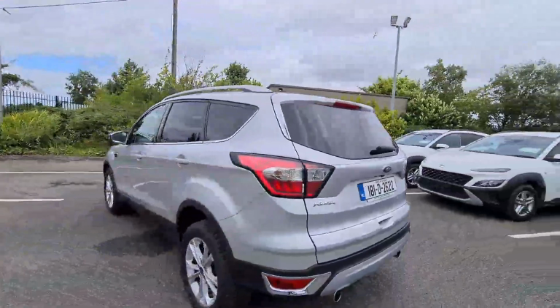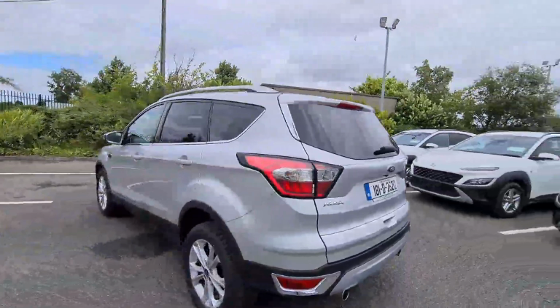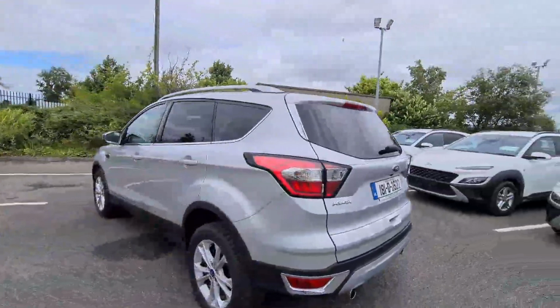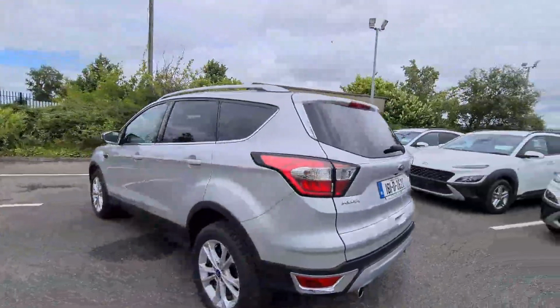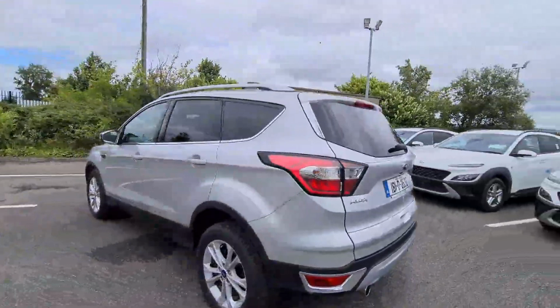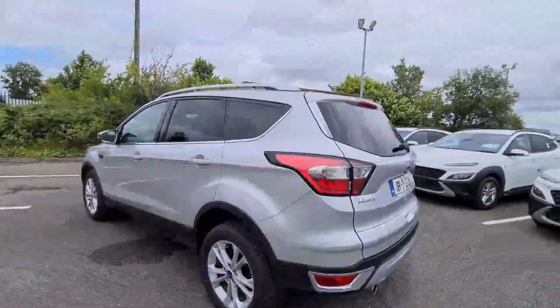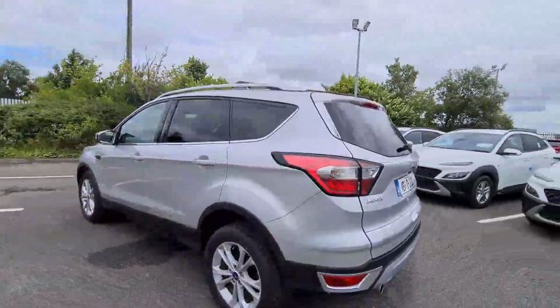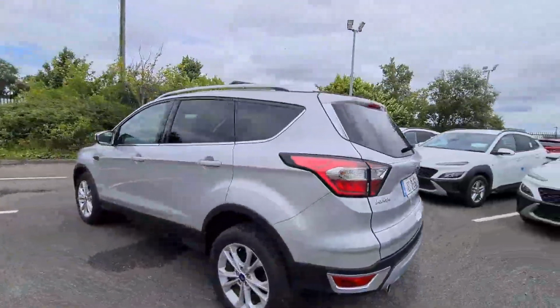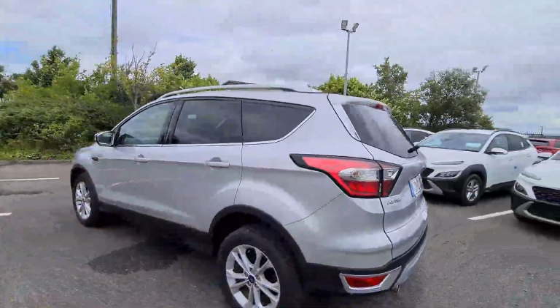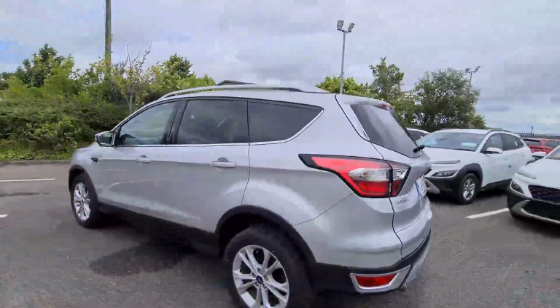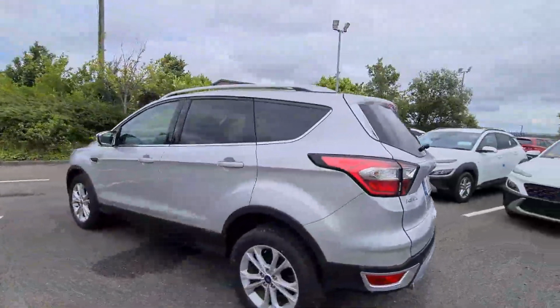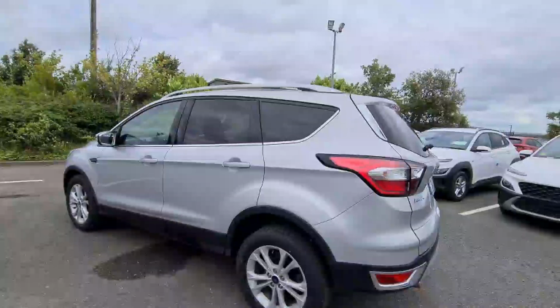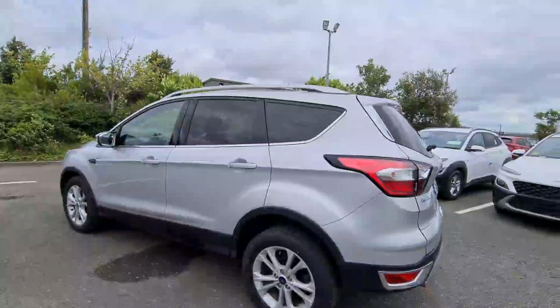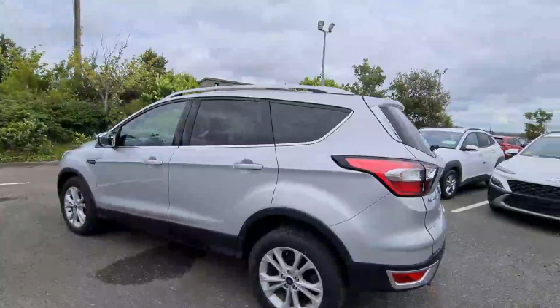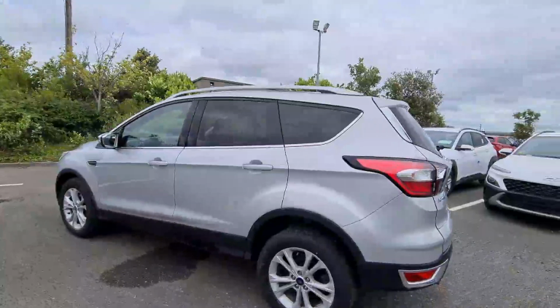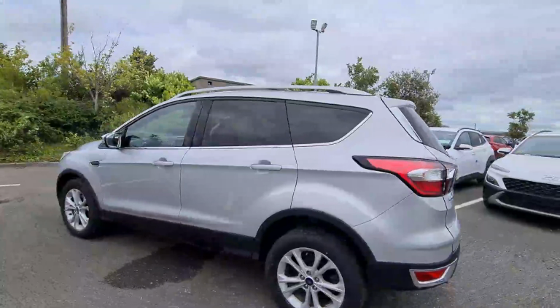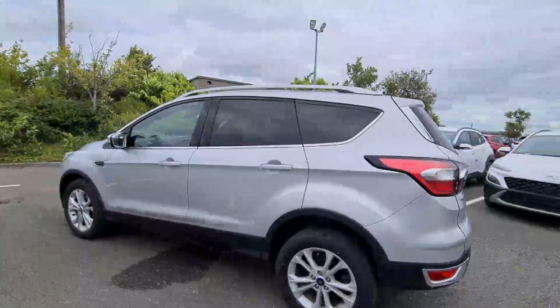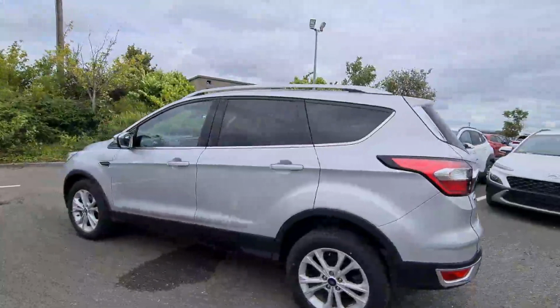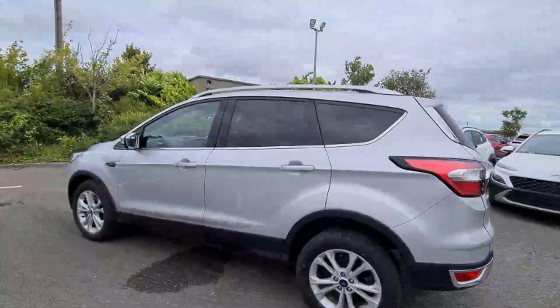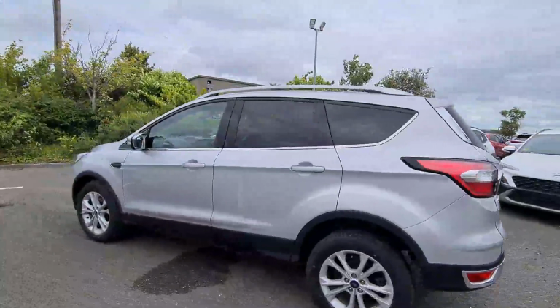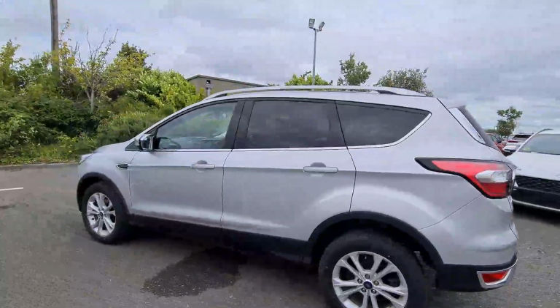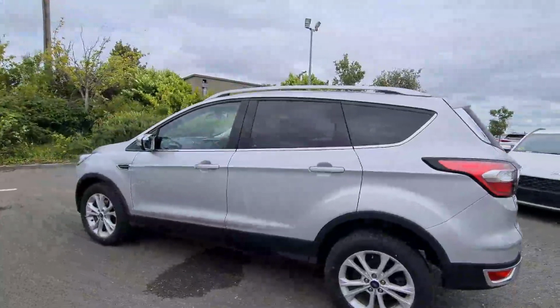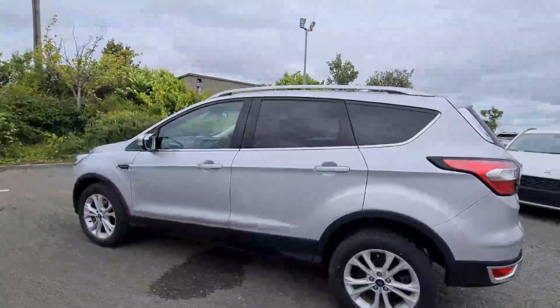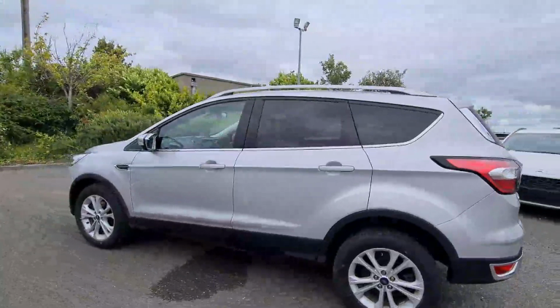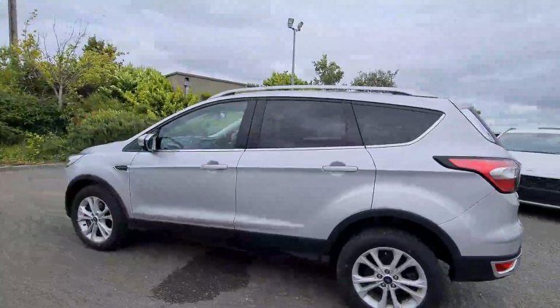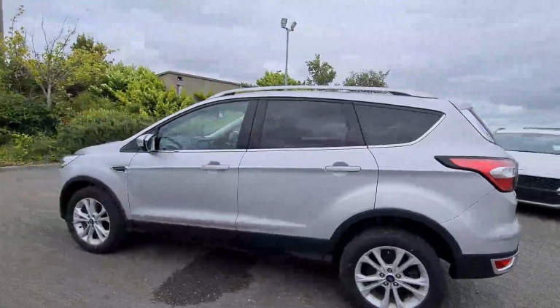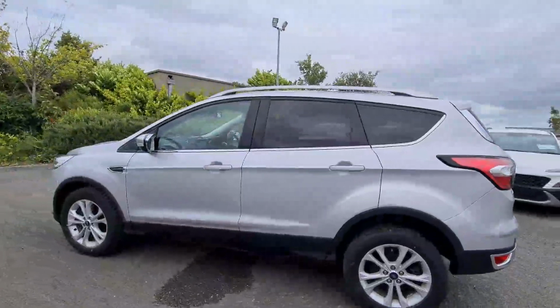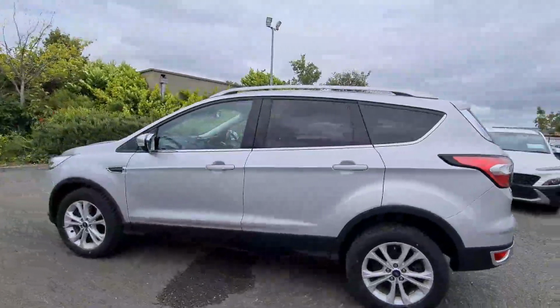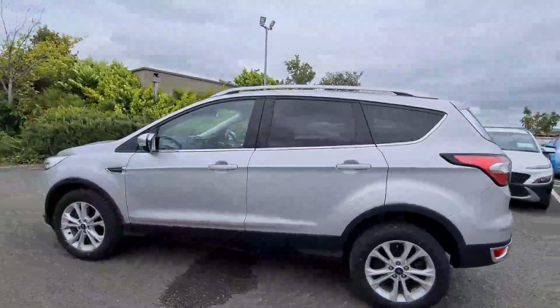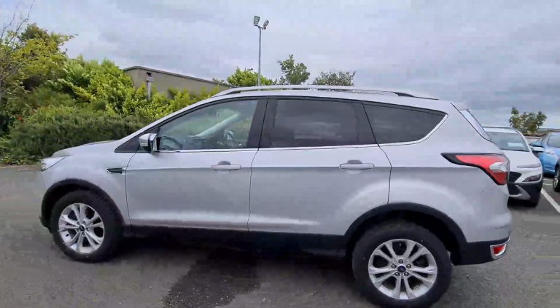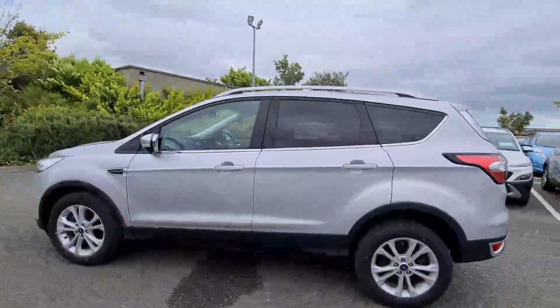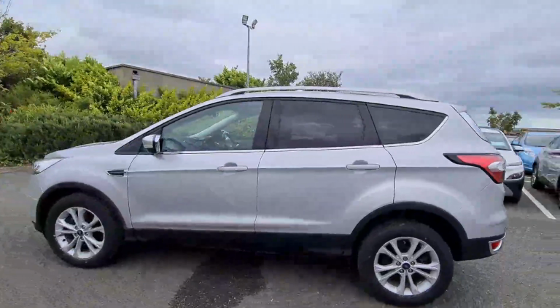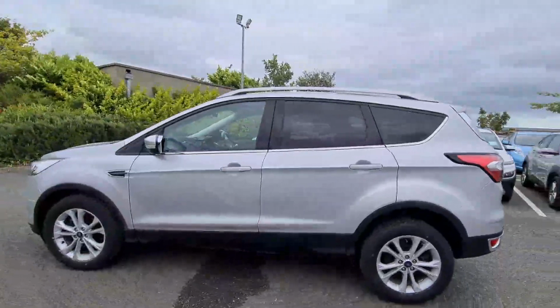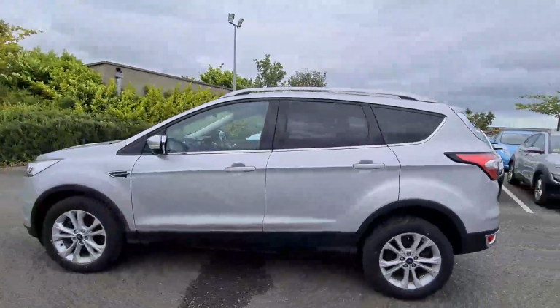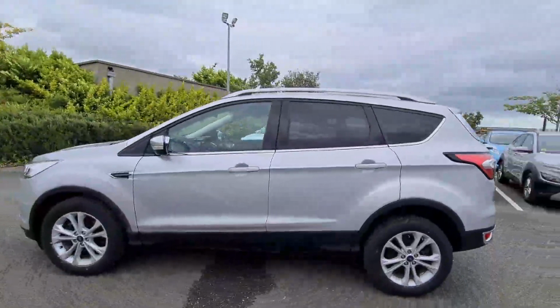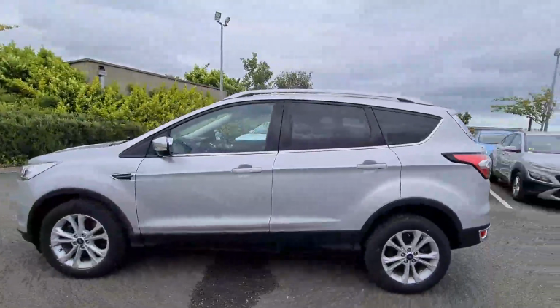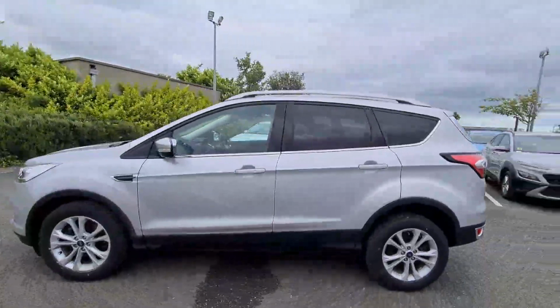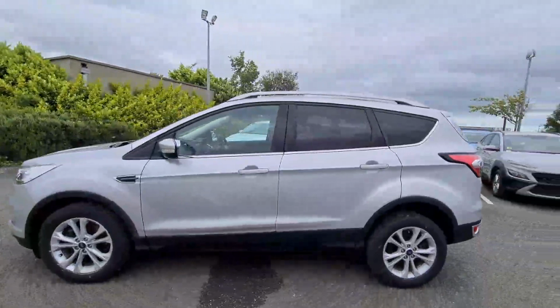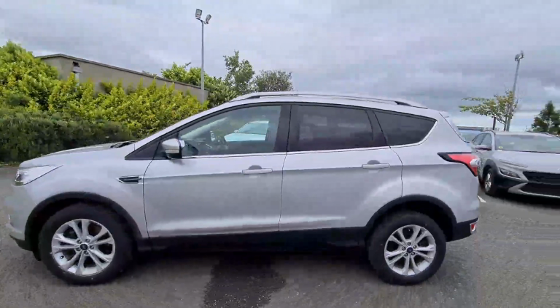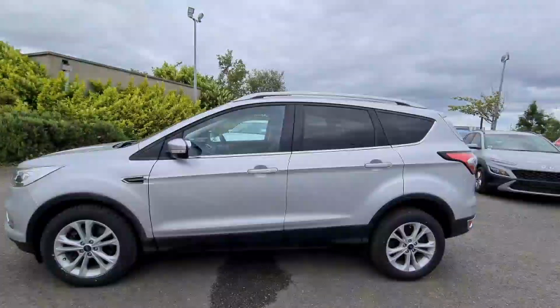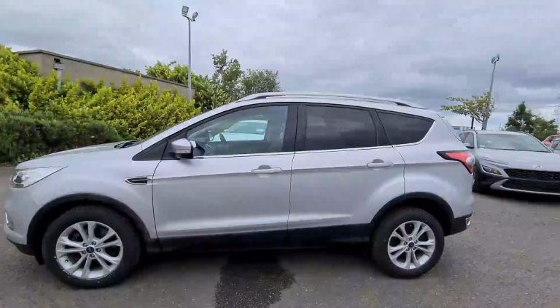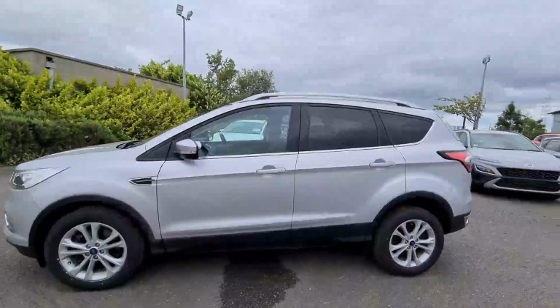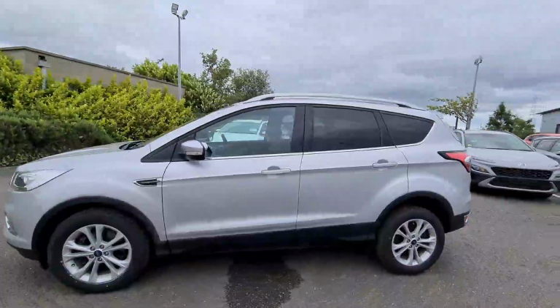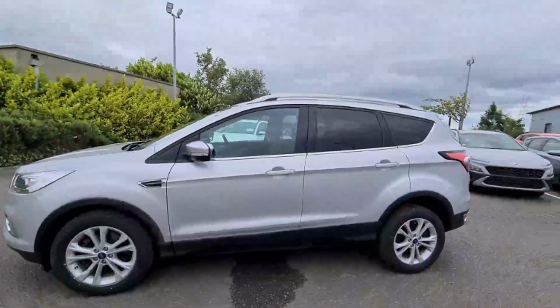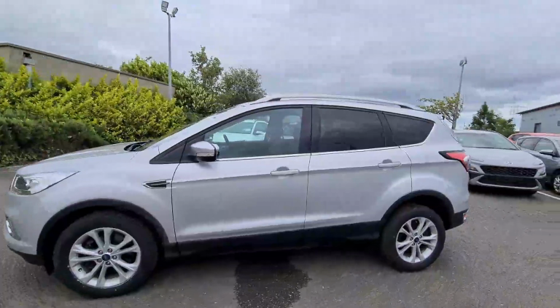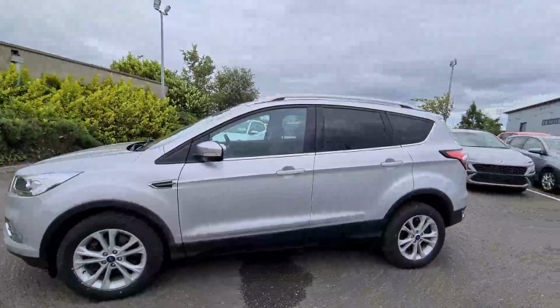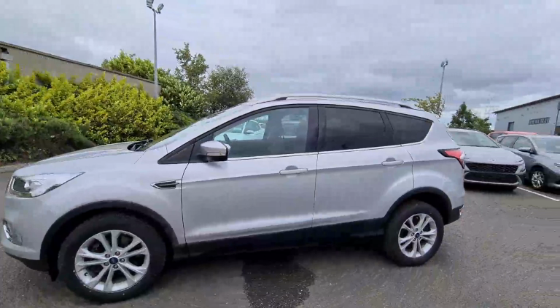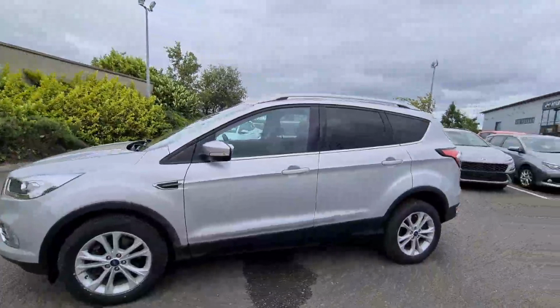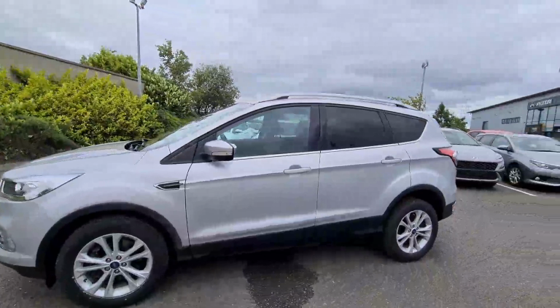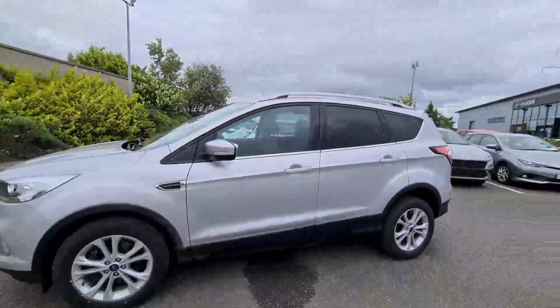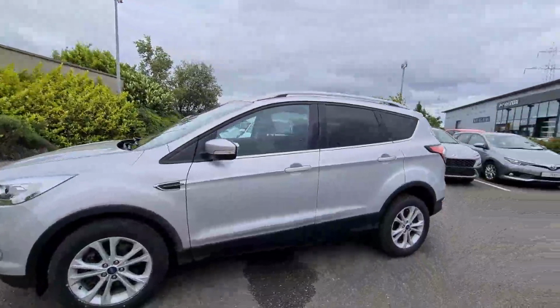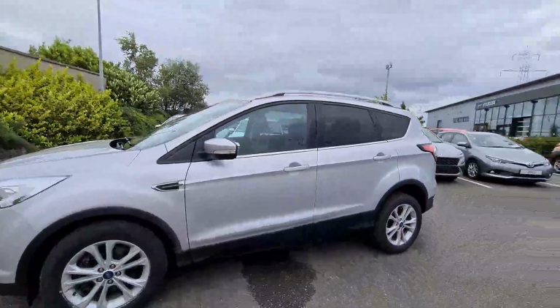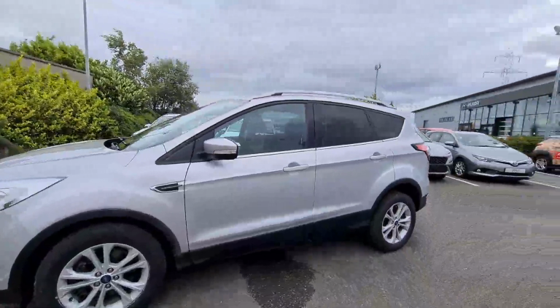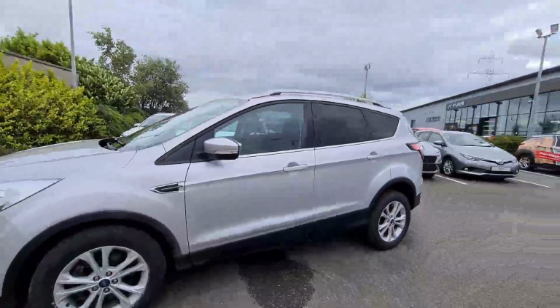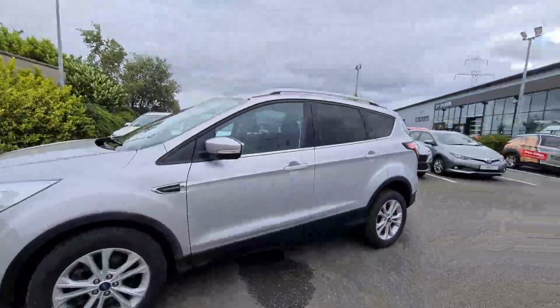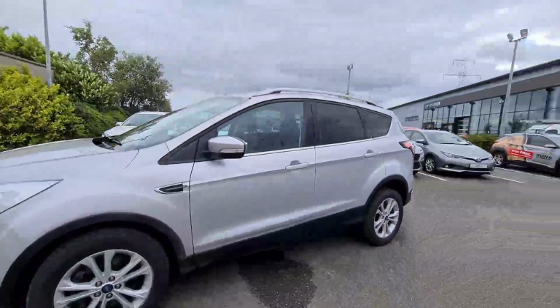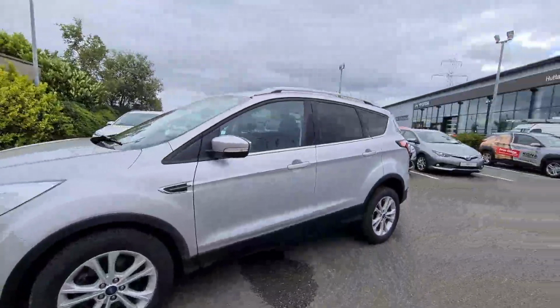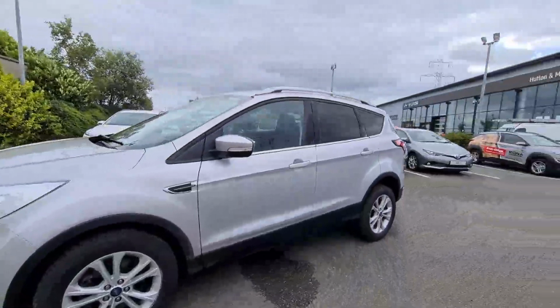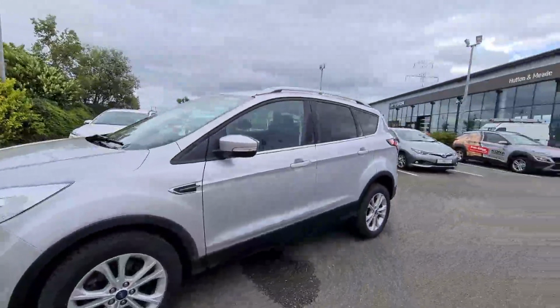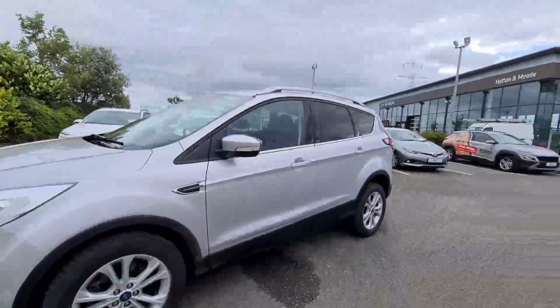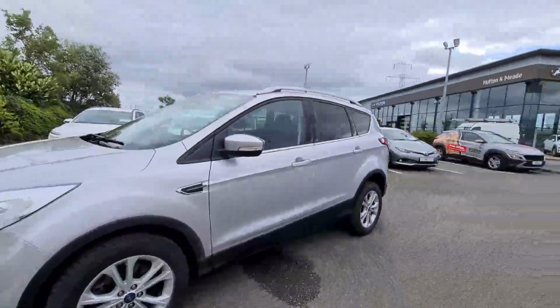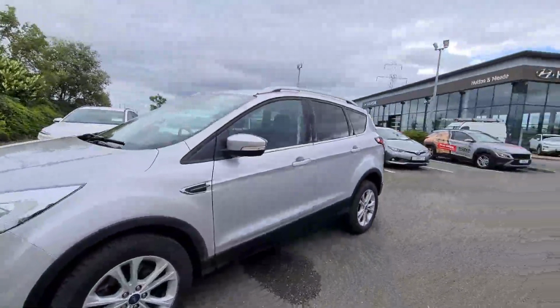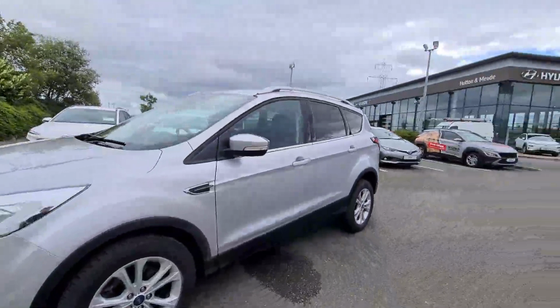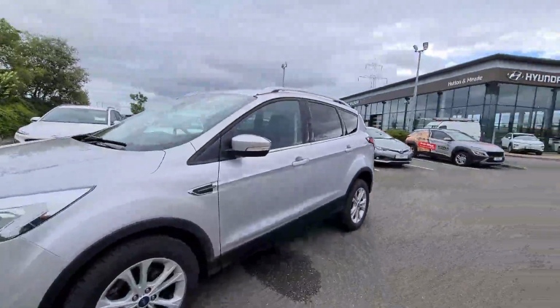All Huttona Mead used cars come with our unique dealer protected warranty. This is for a minimum of 24 months.